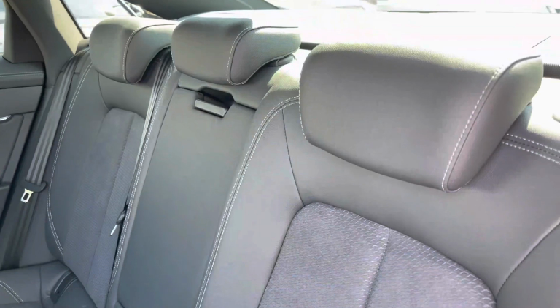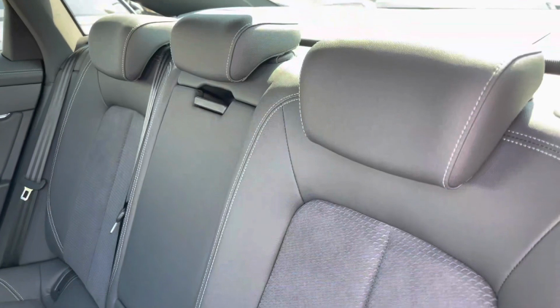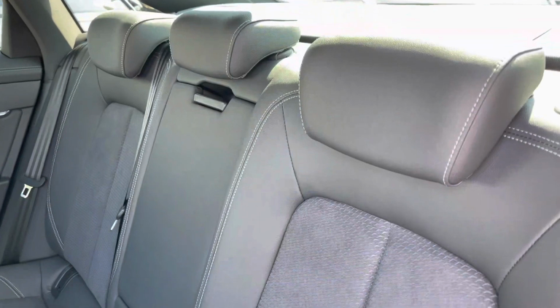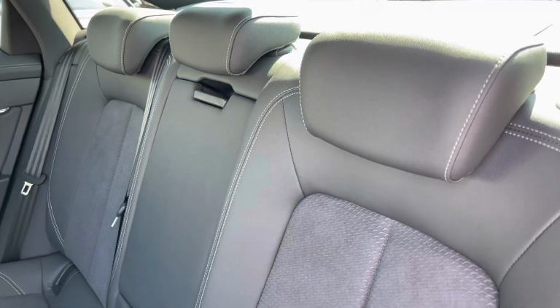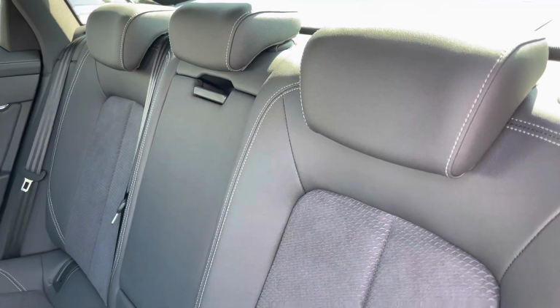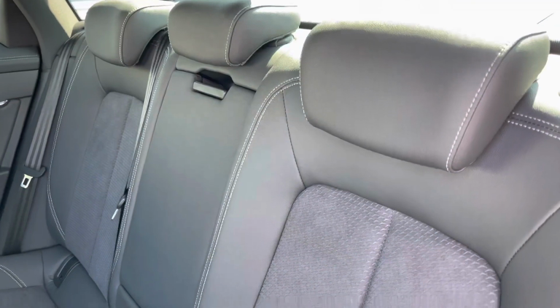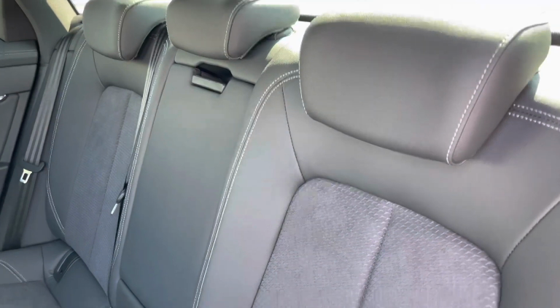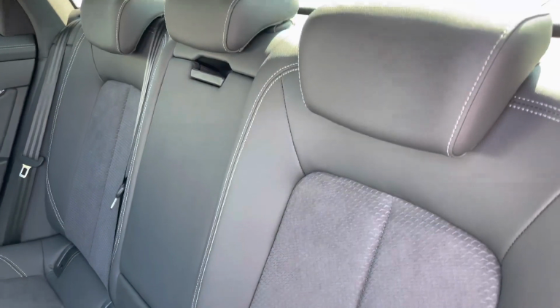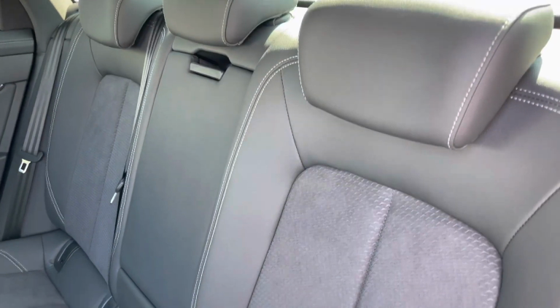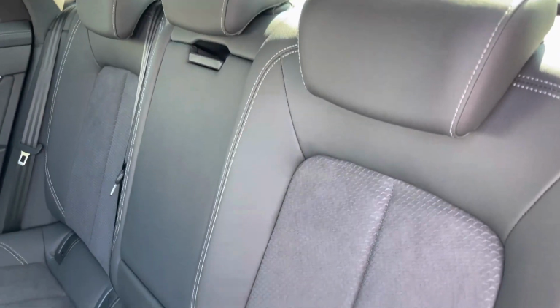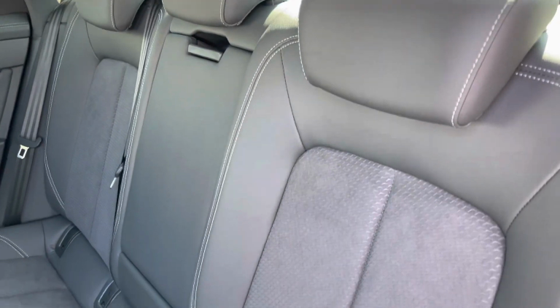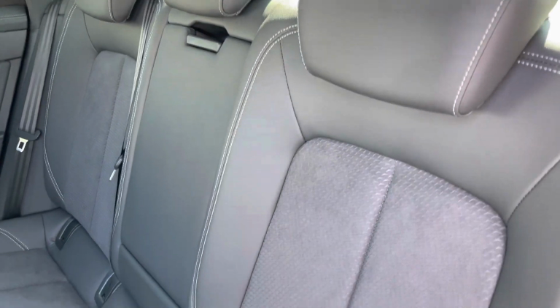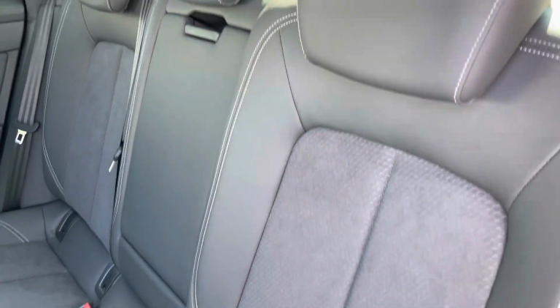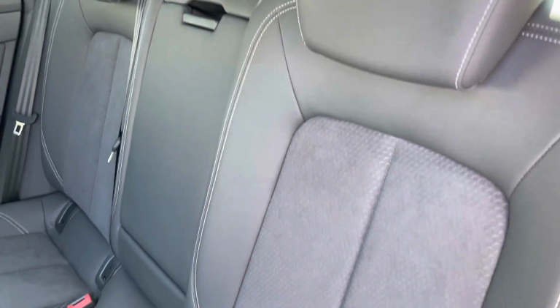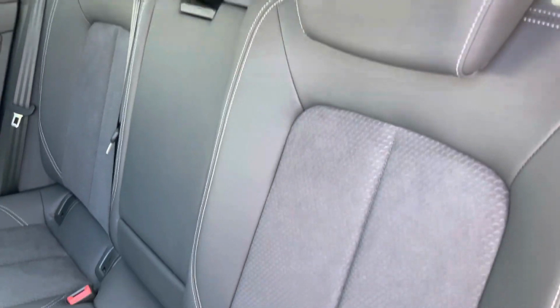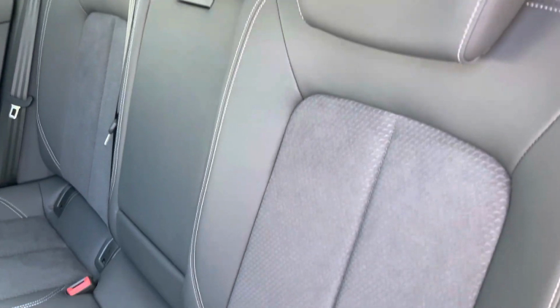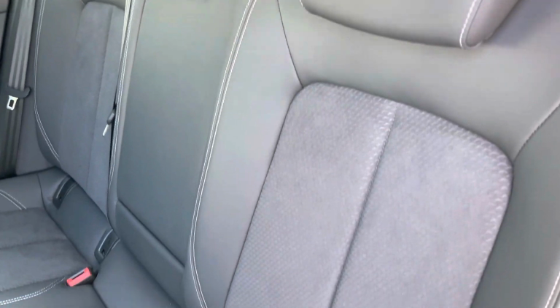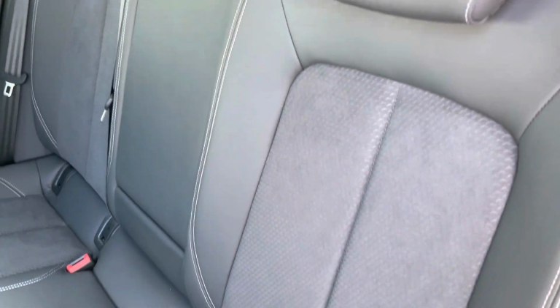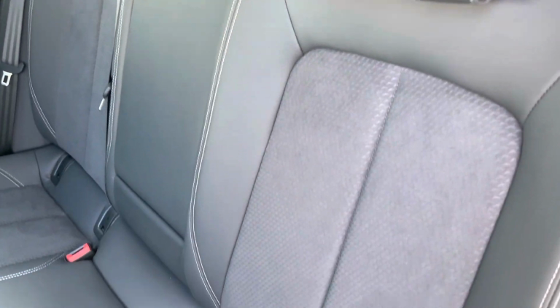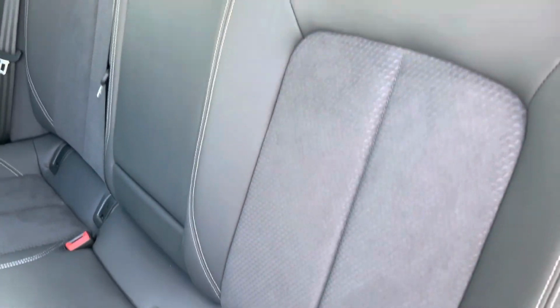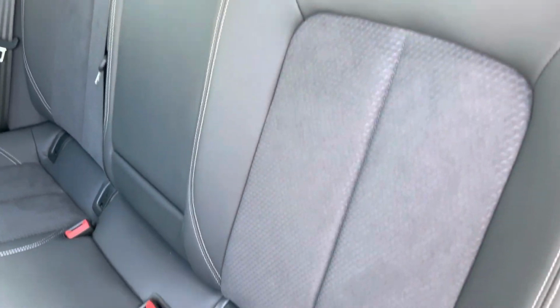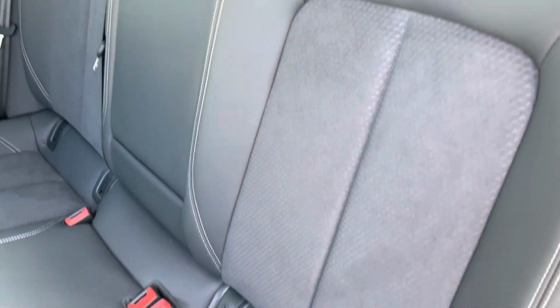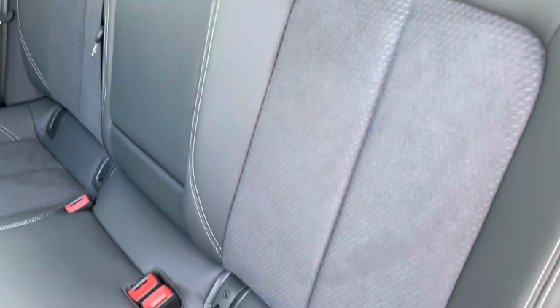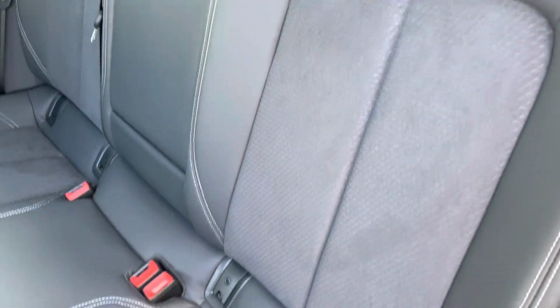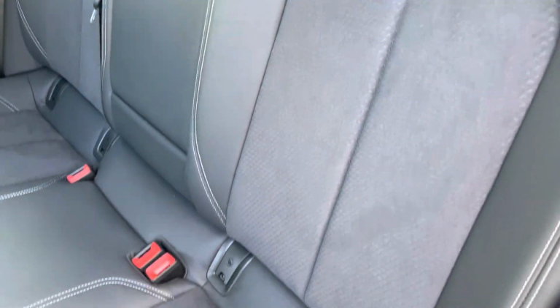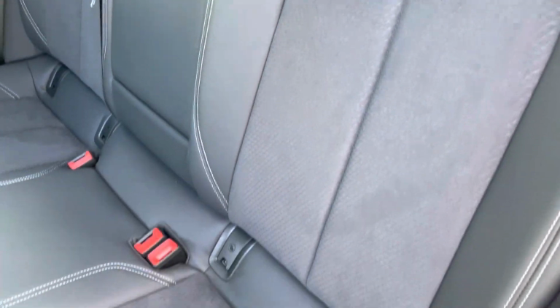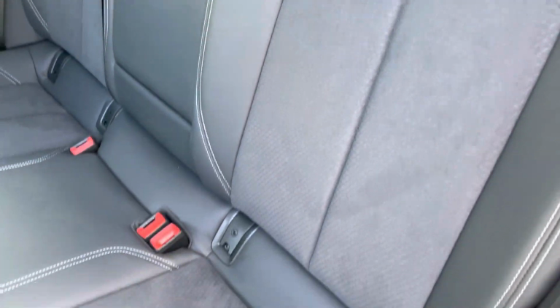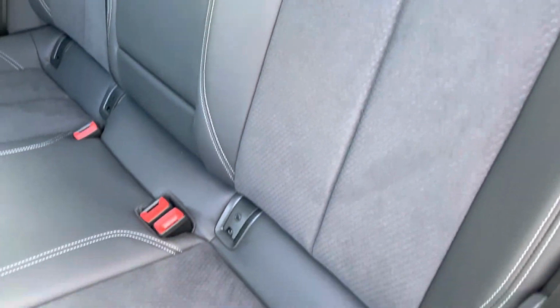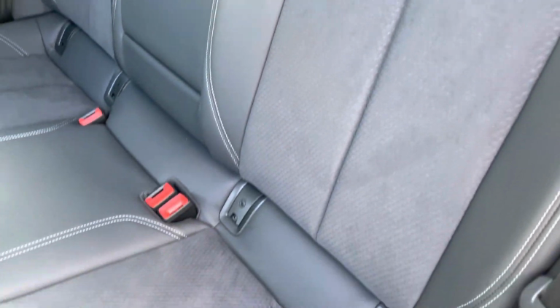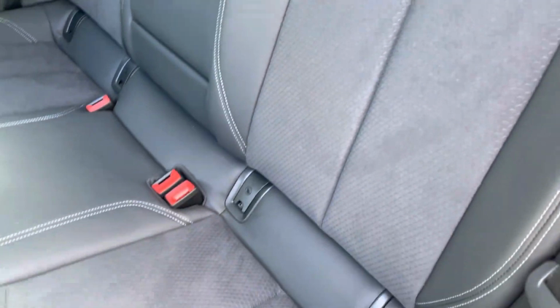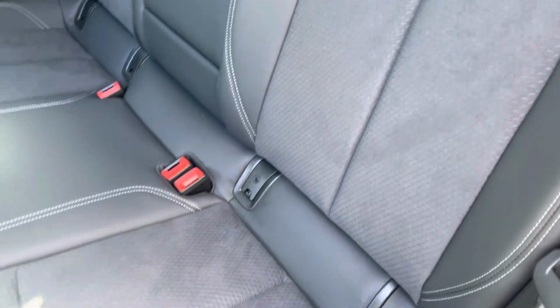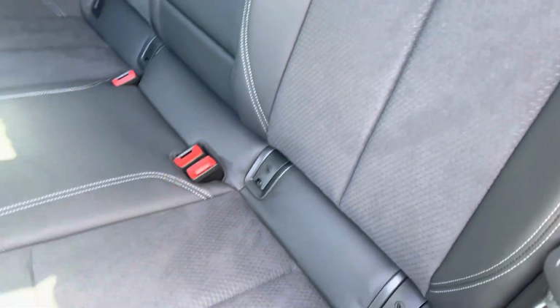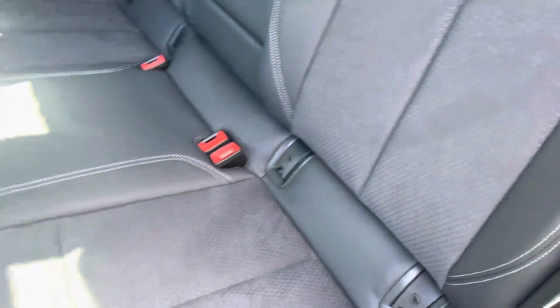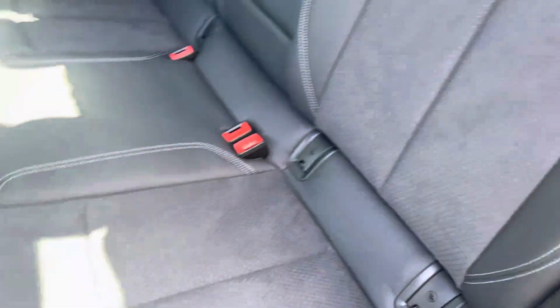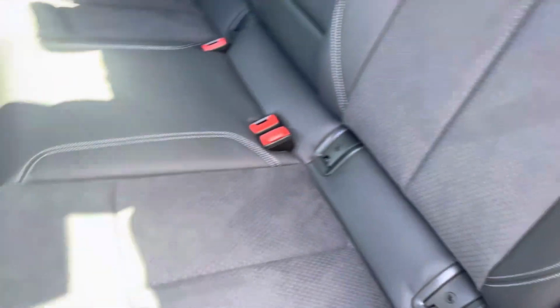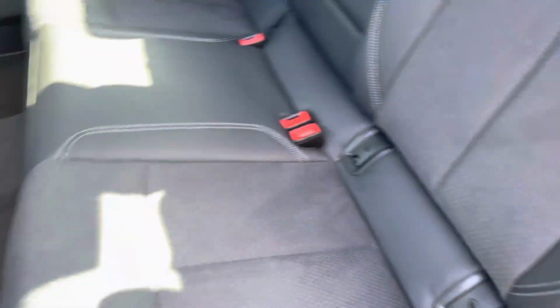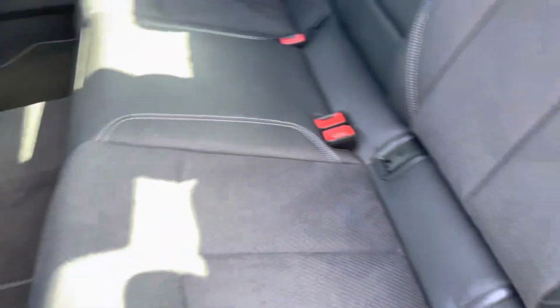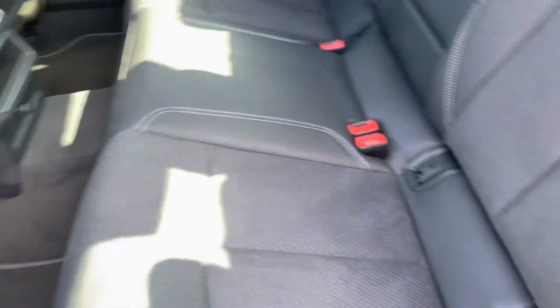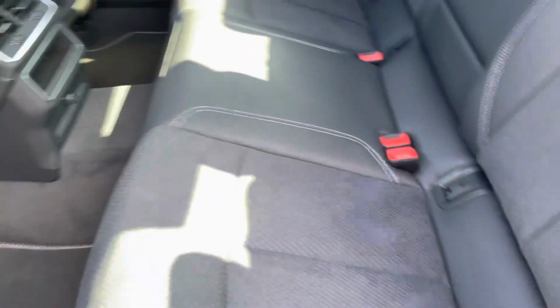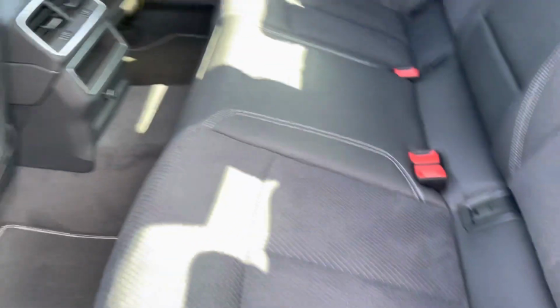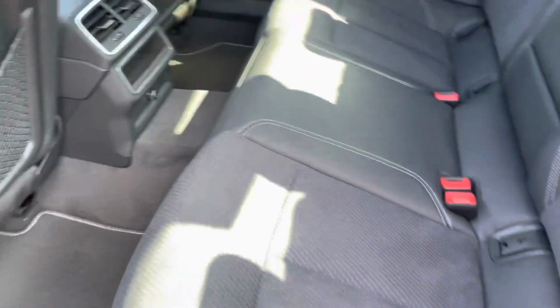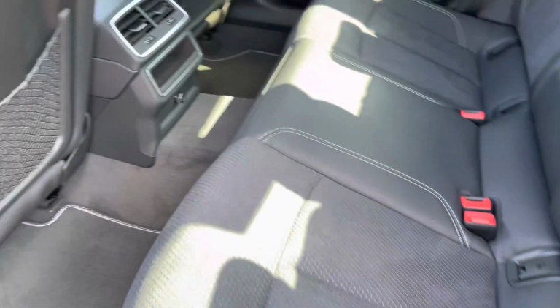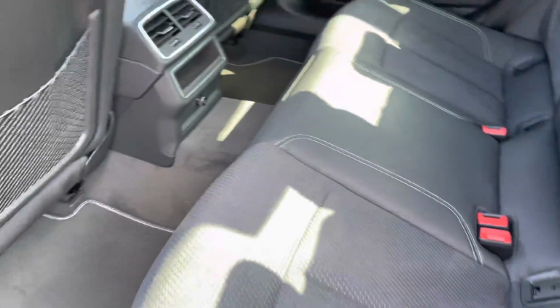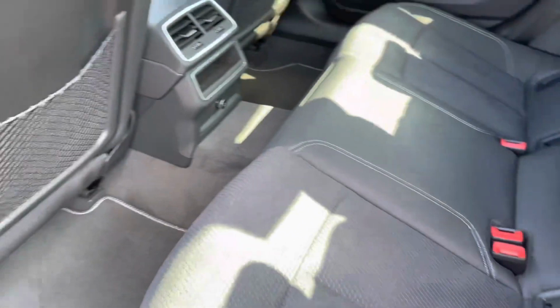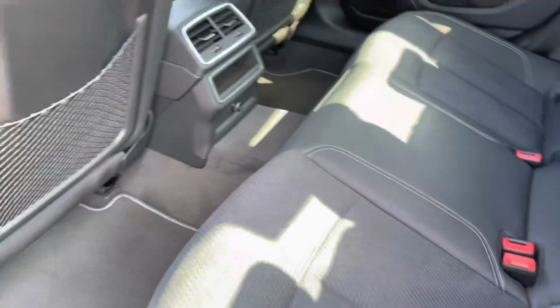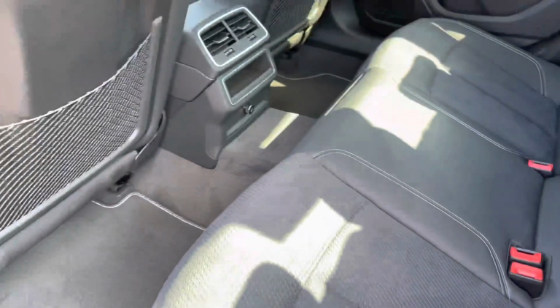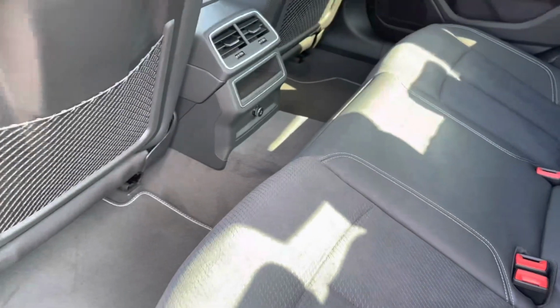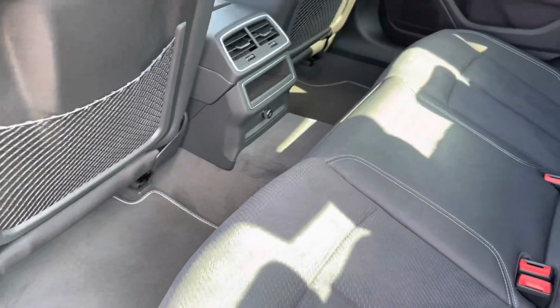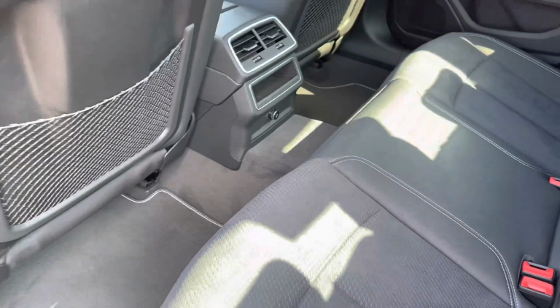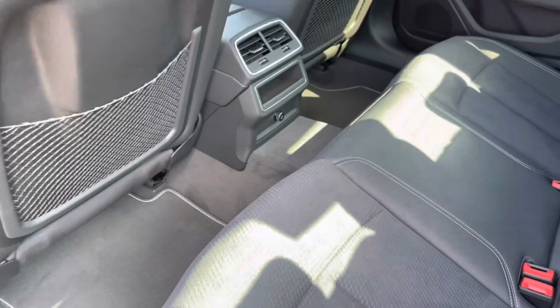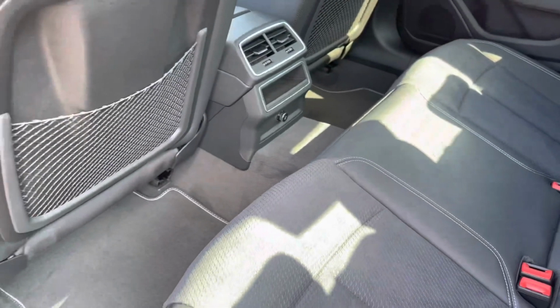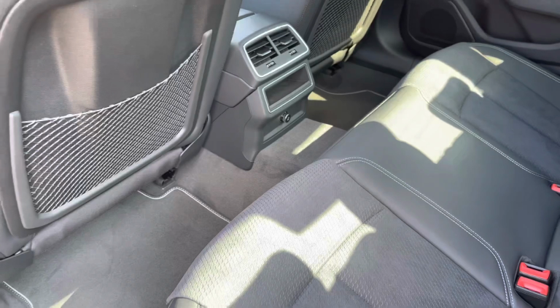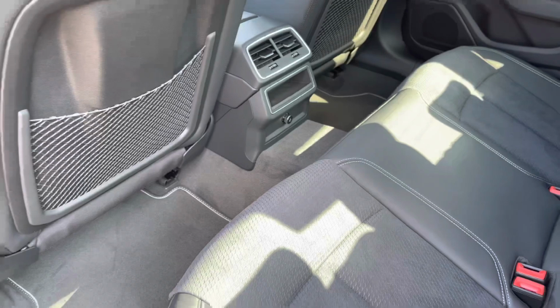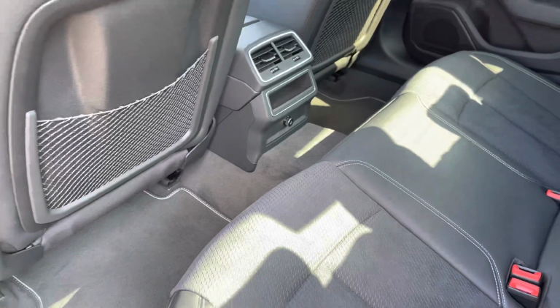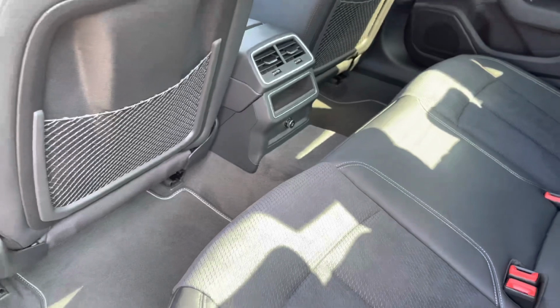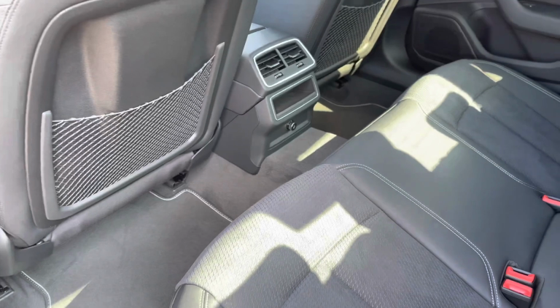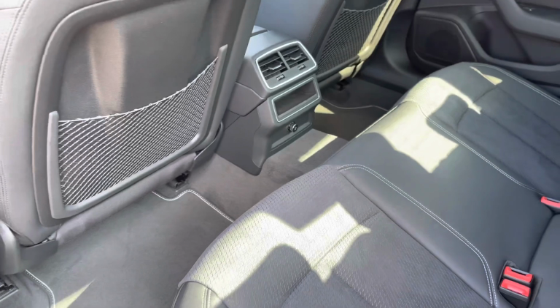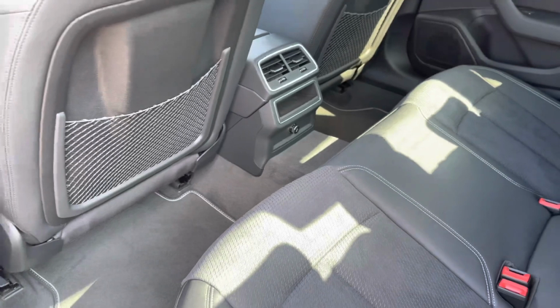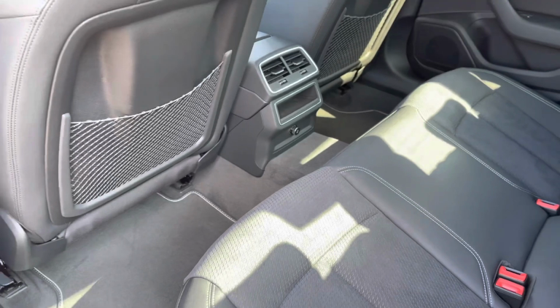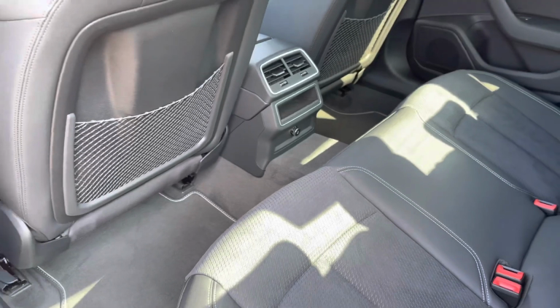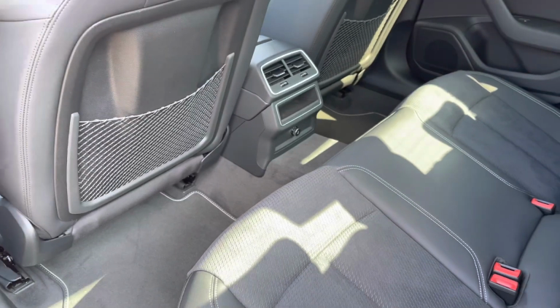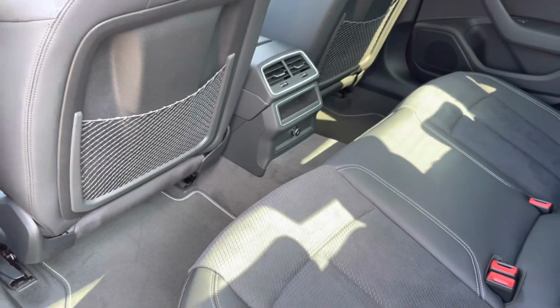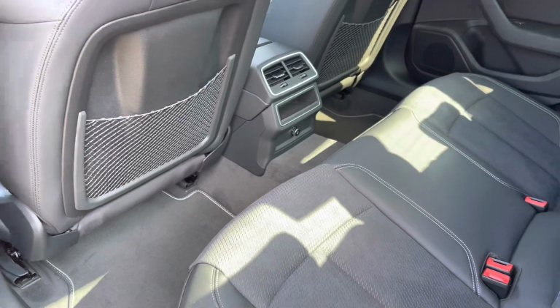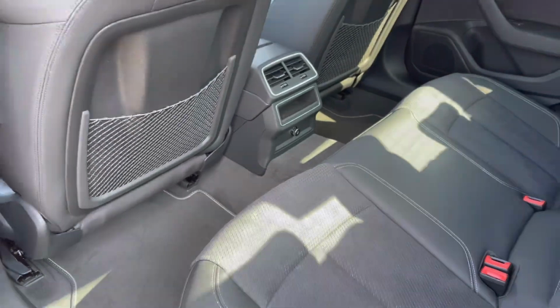Rear passengers are welcomed by the inviting leather Alcantara seats, with the added benefit of ISOFIX anchor points and ample leg room for children and adults alike.